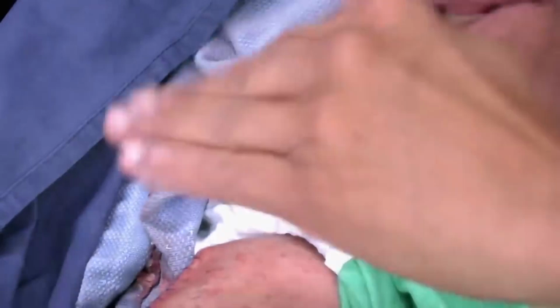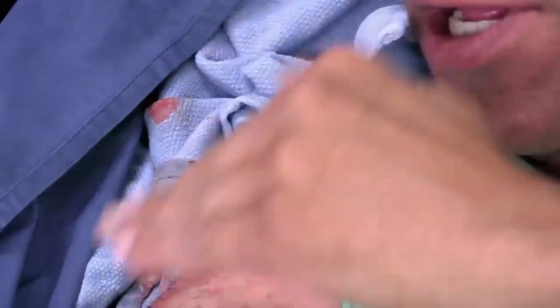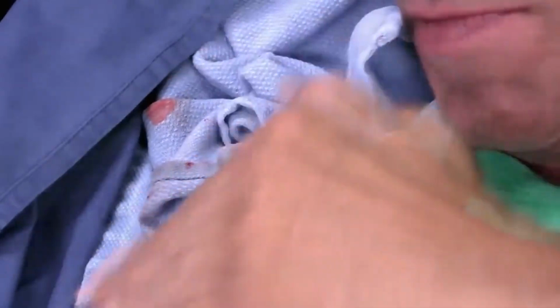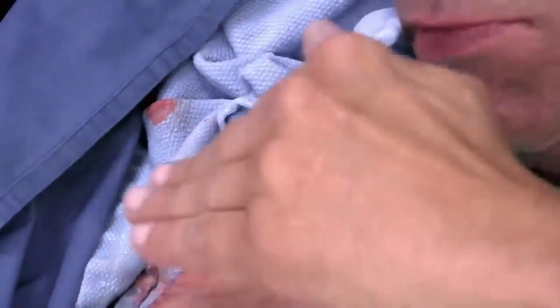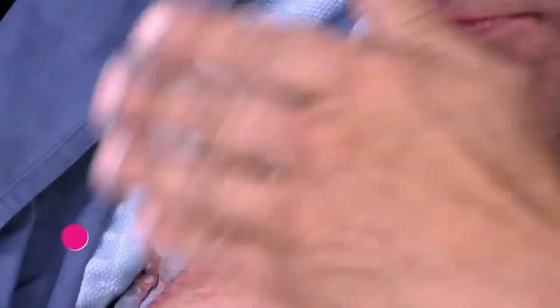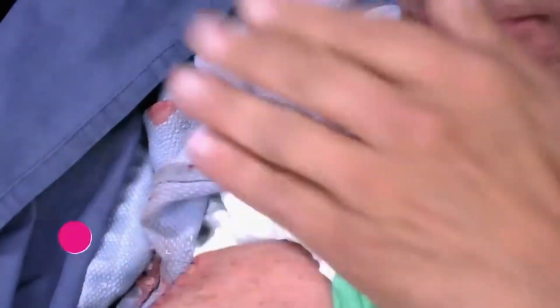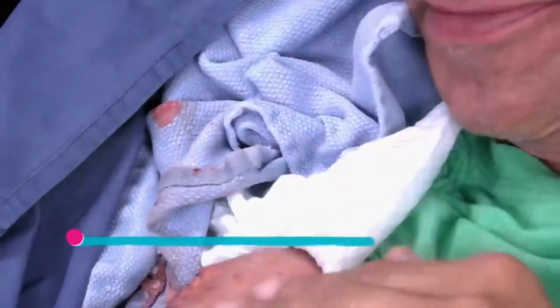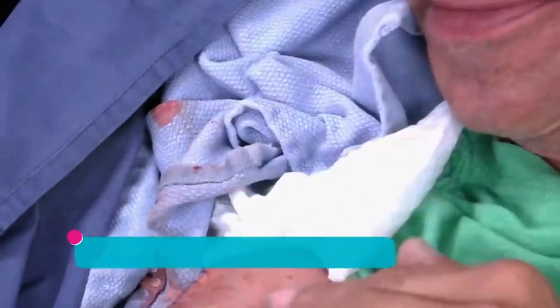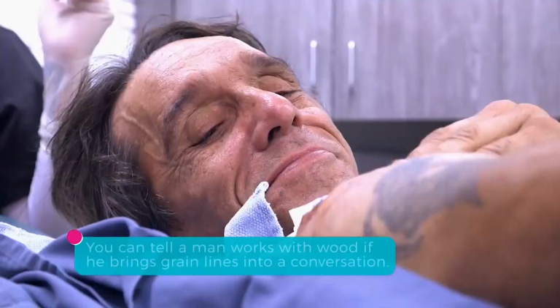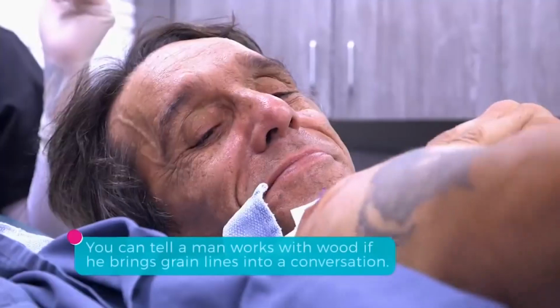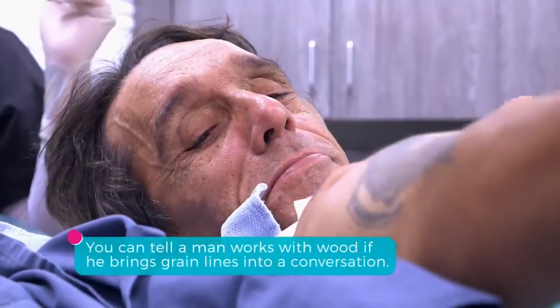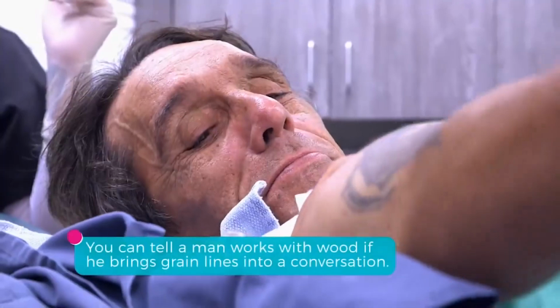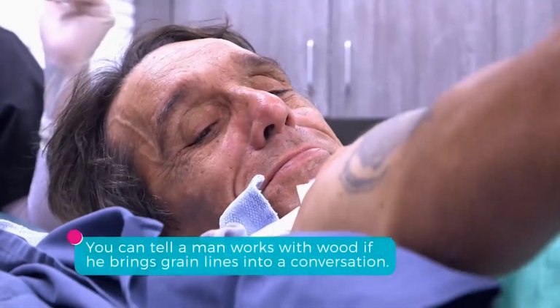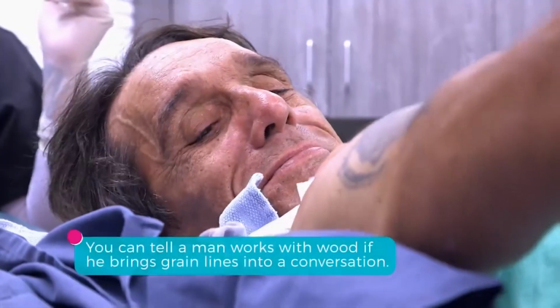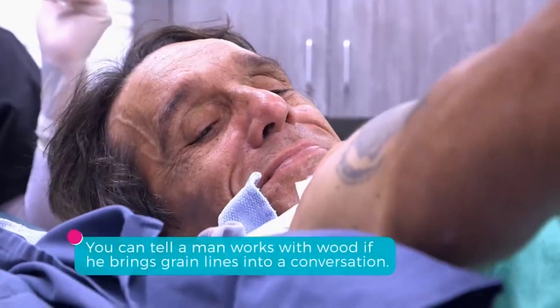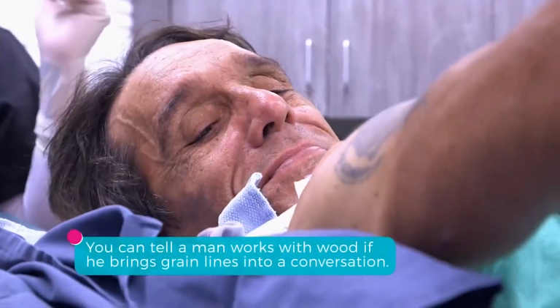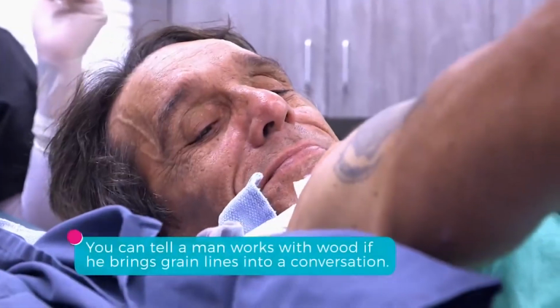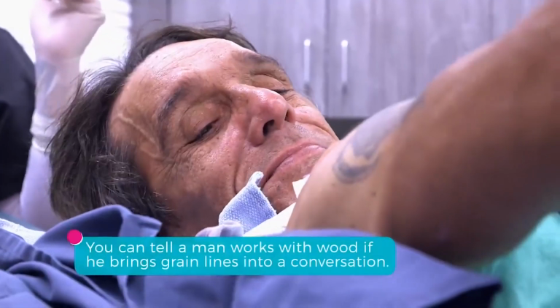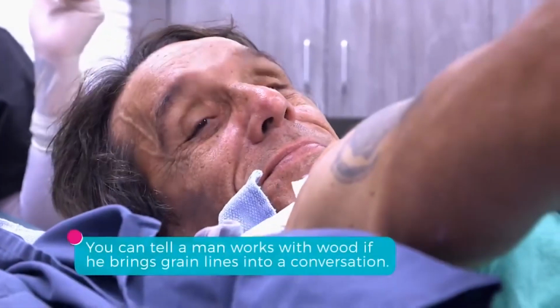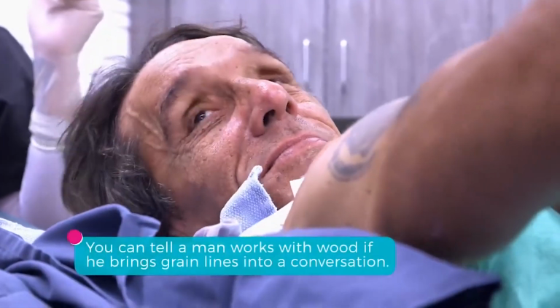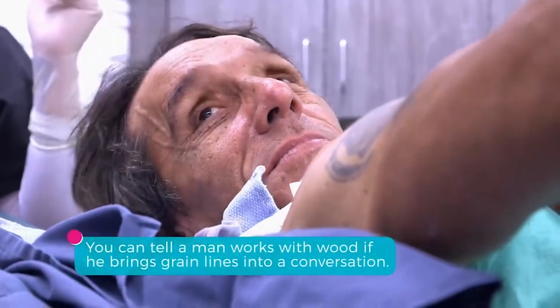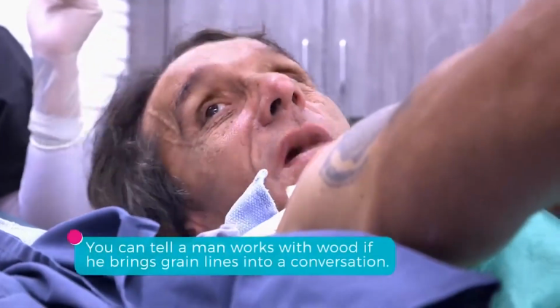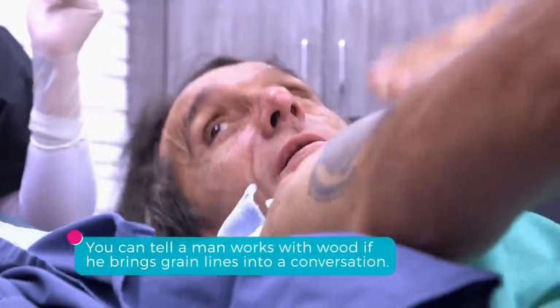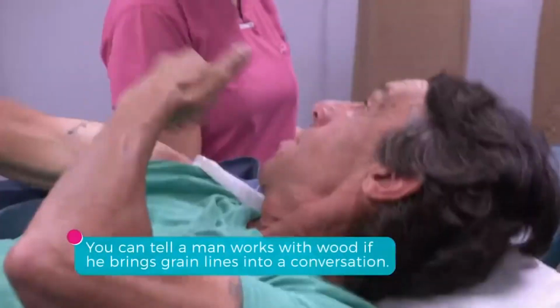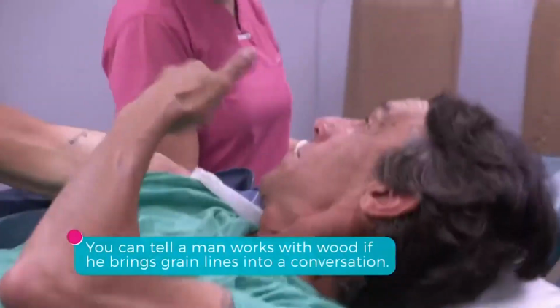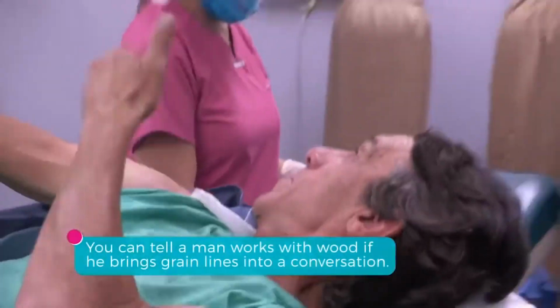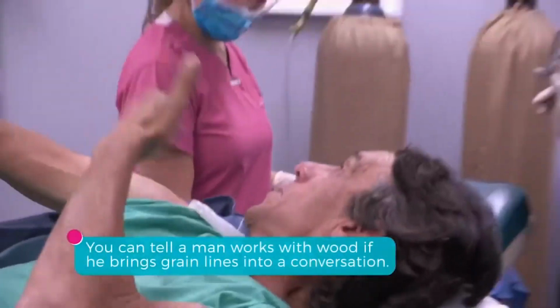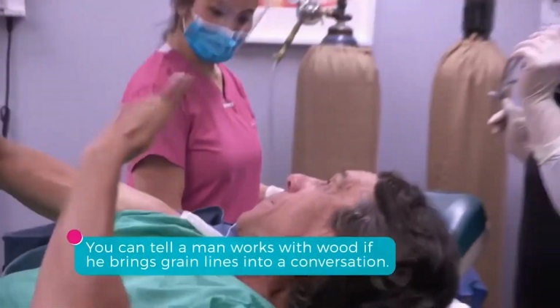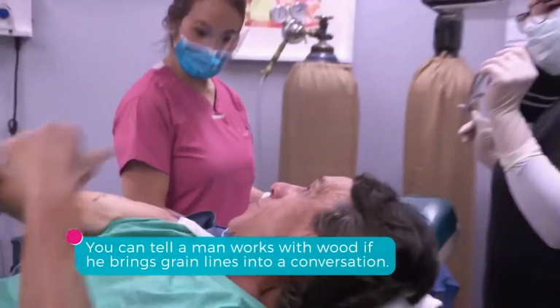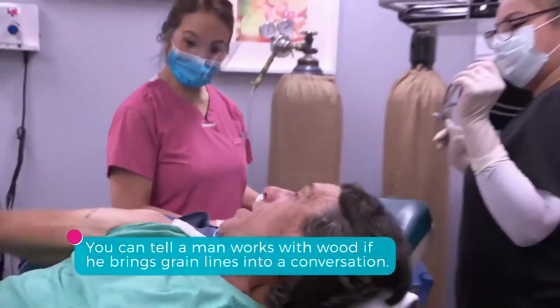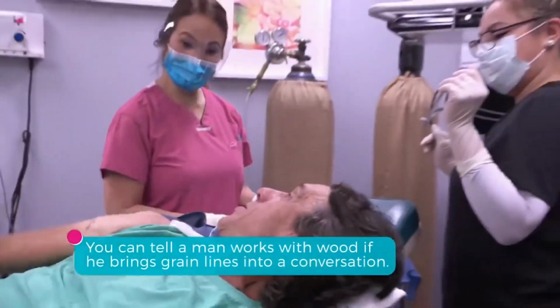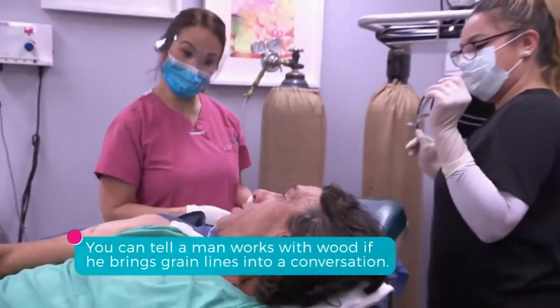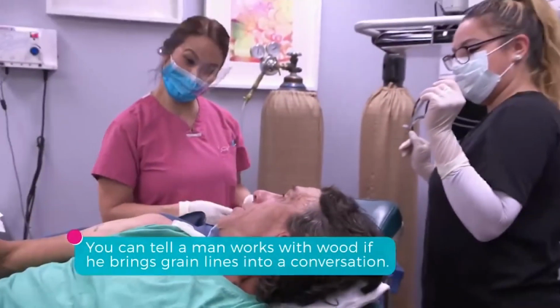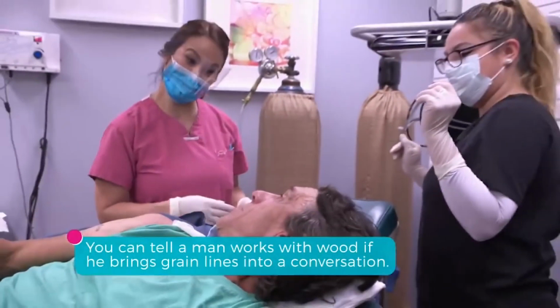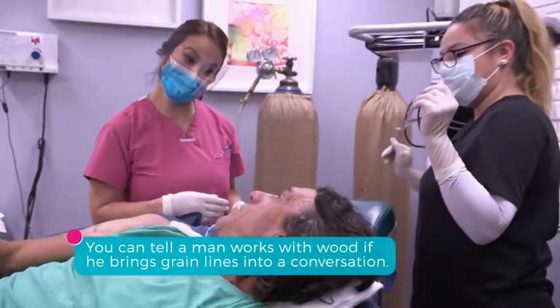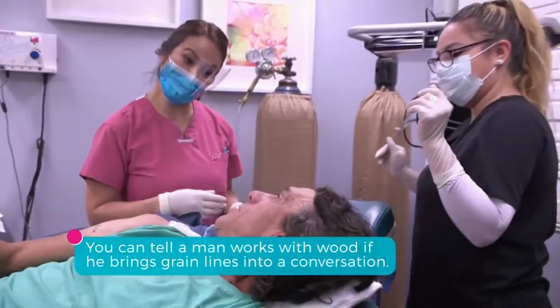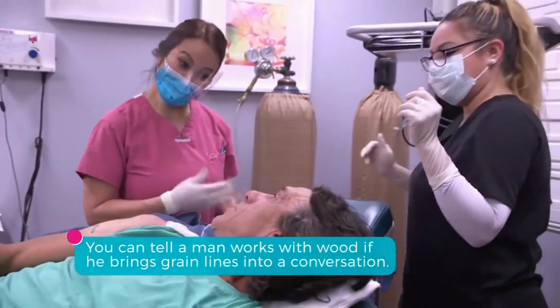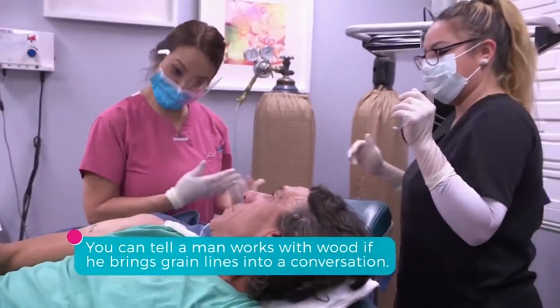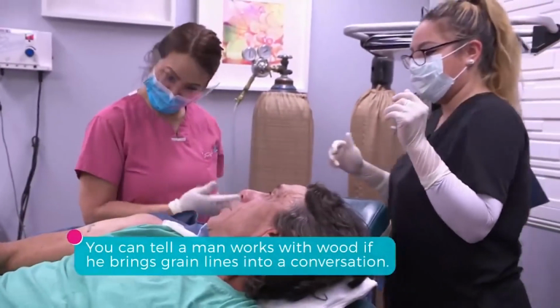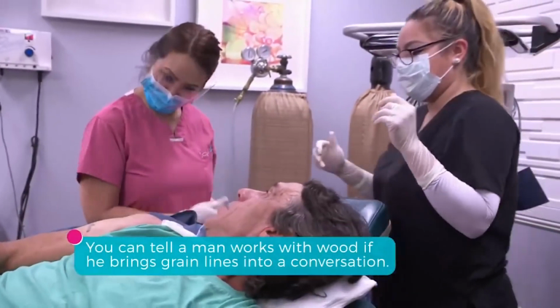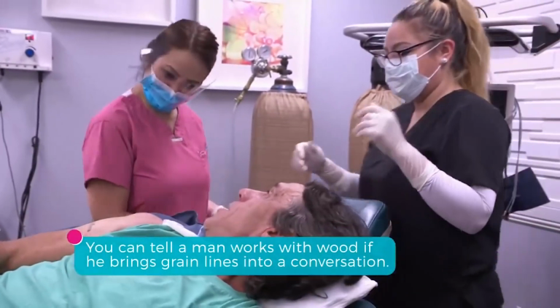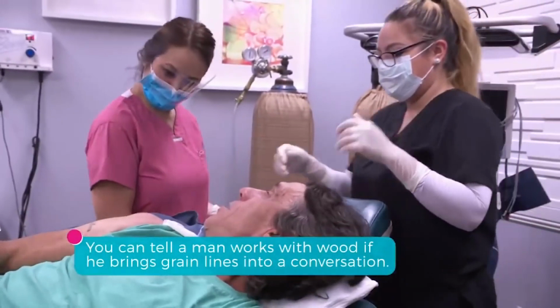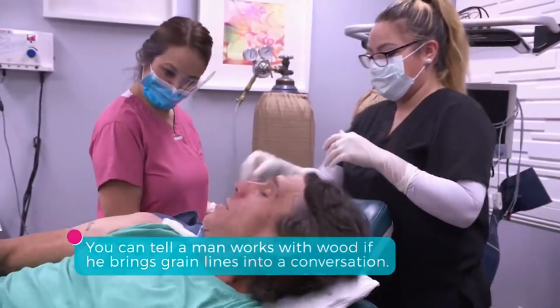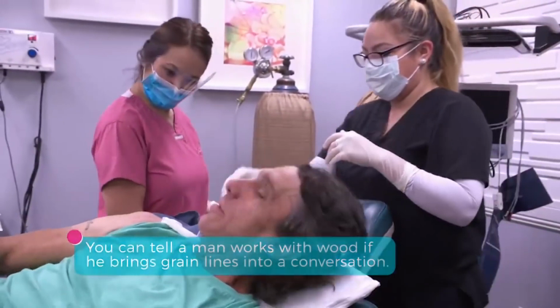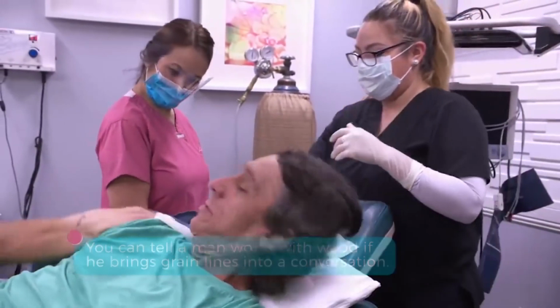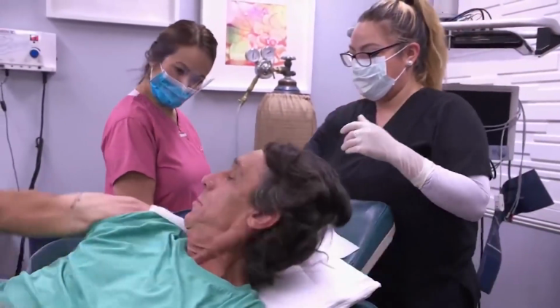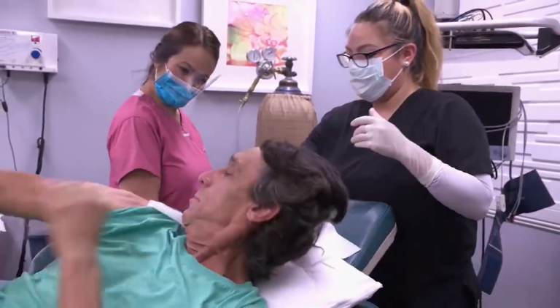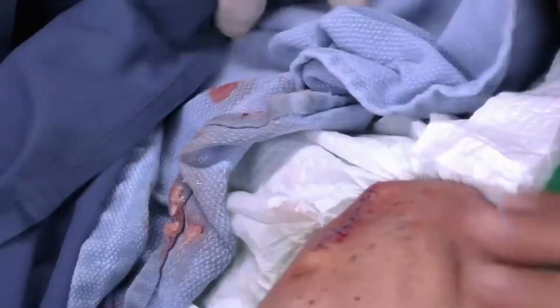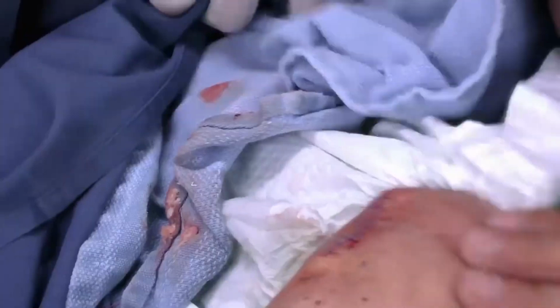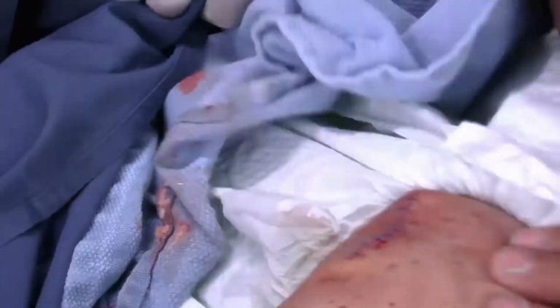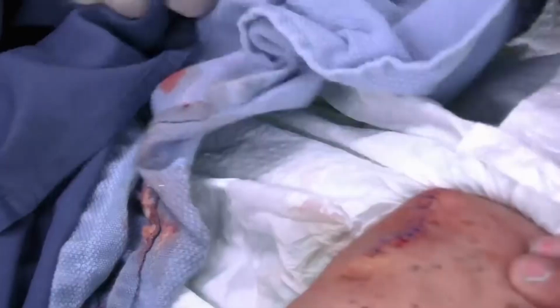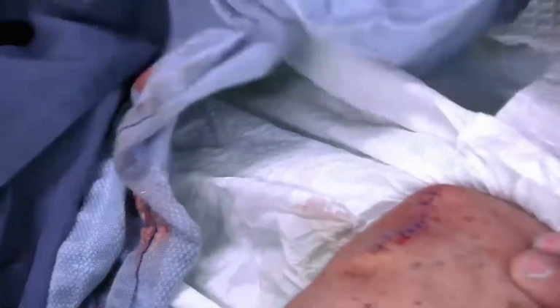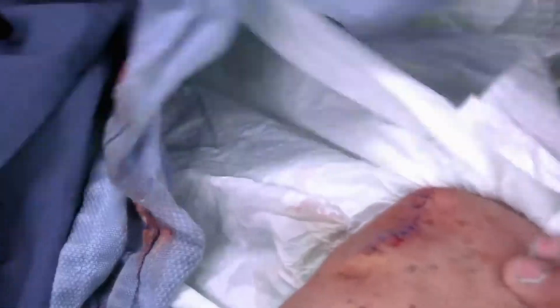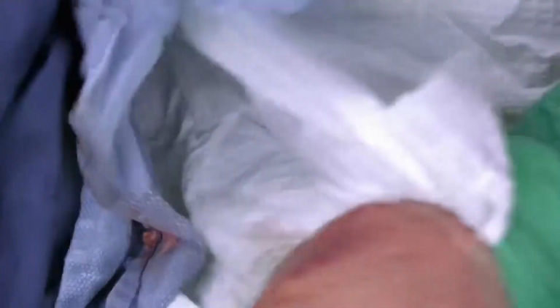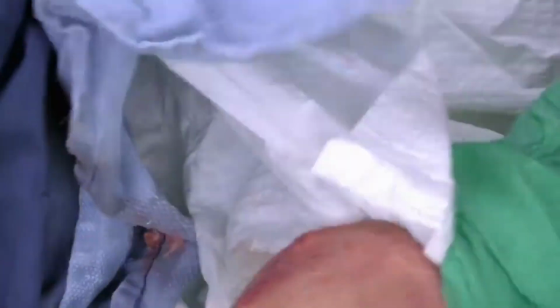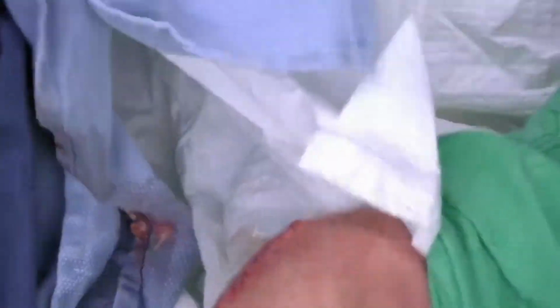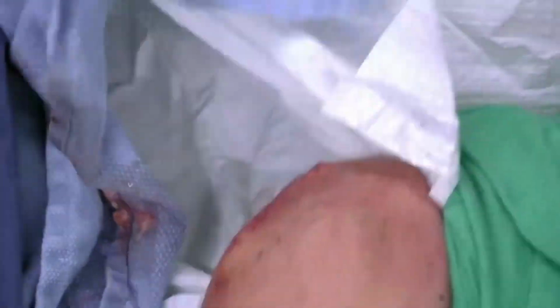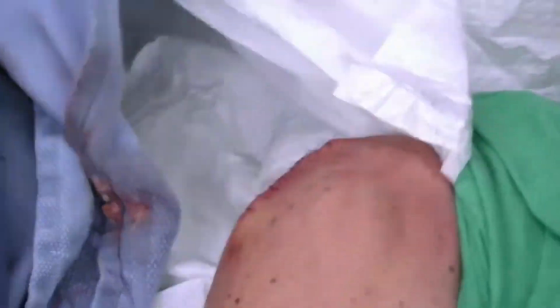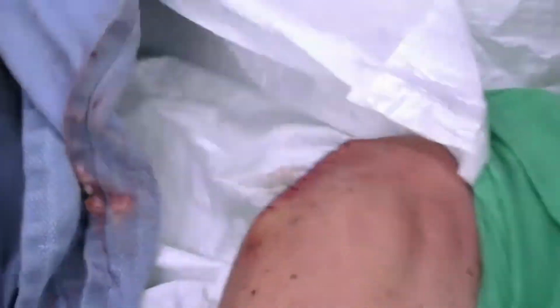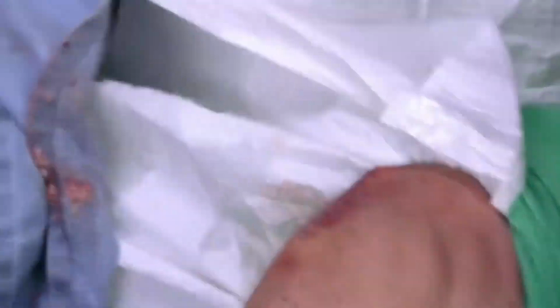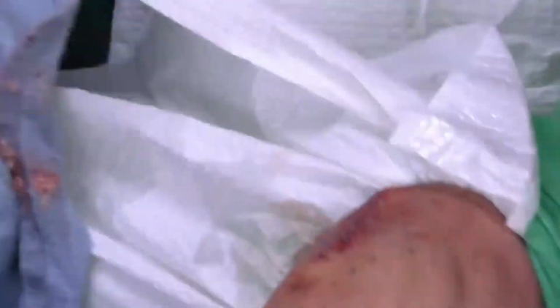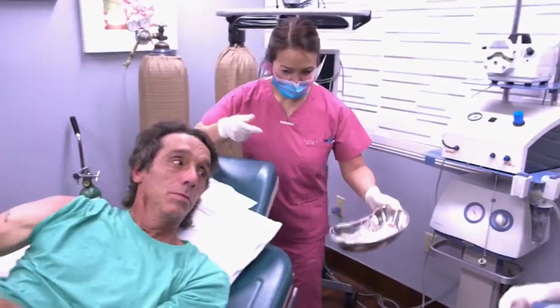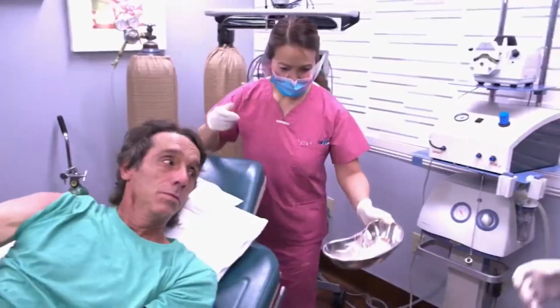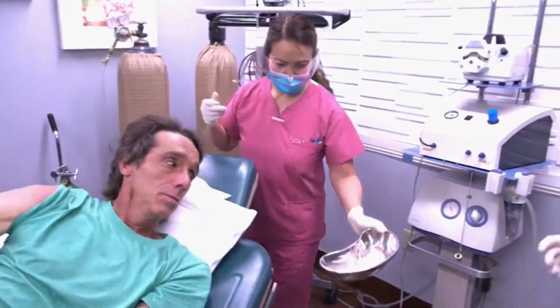Hey guys, welcome back to FilmTitle. Today we'll talk about some of the most nauseating moments on Dr. Pimple Popper. Let's head into it.